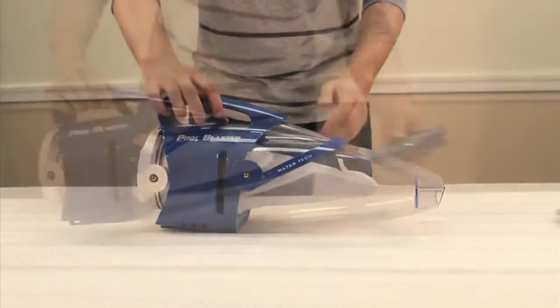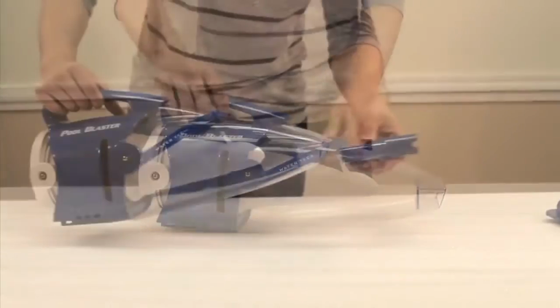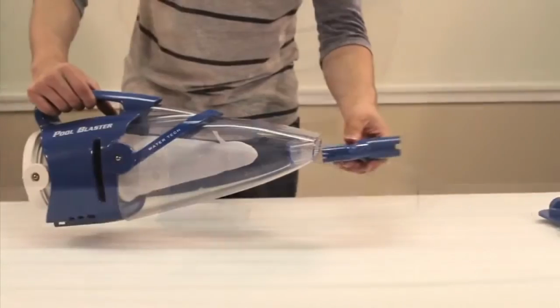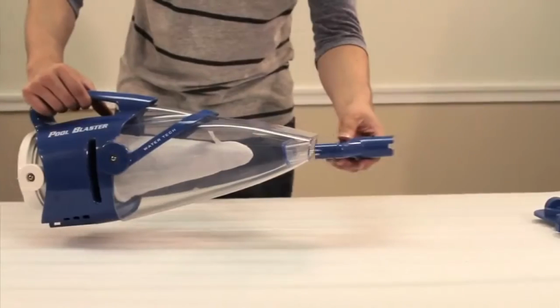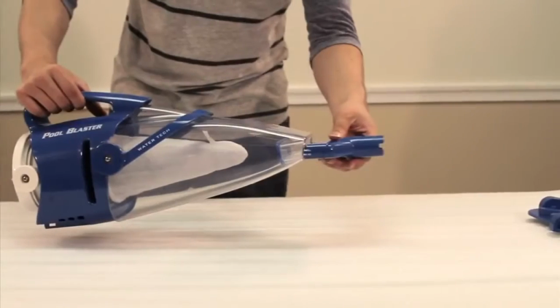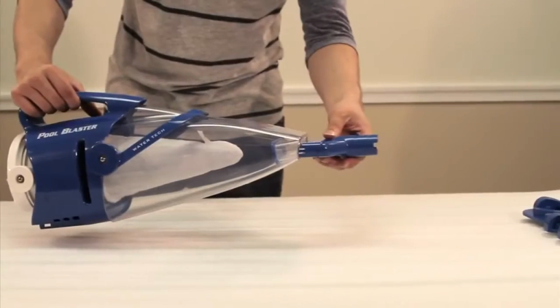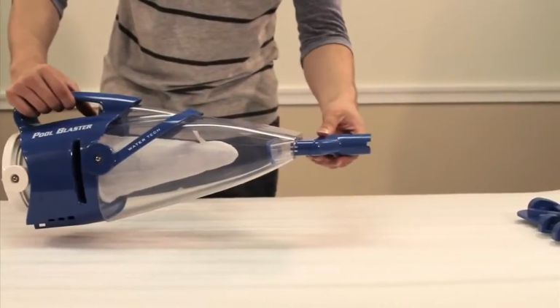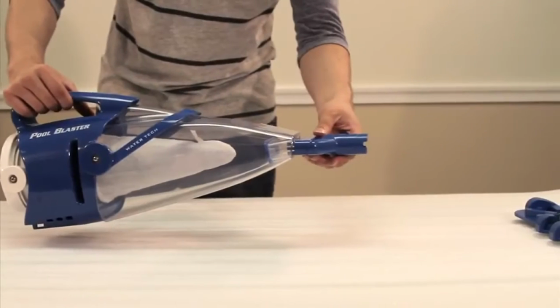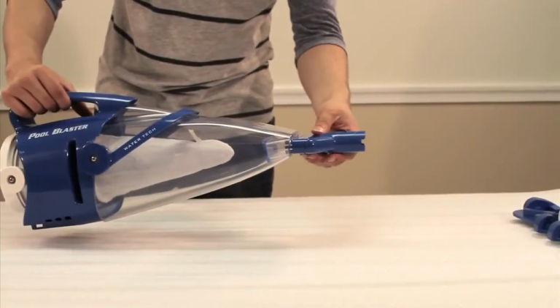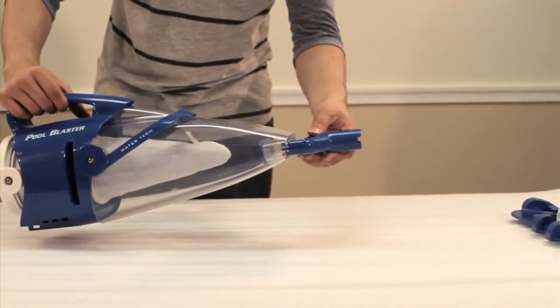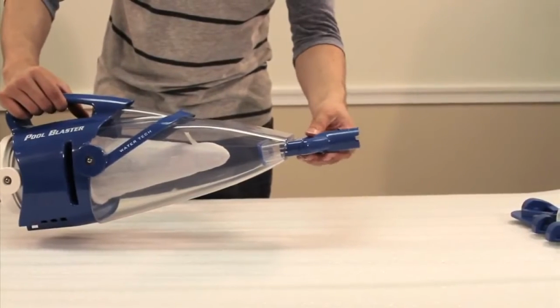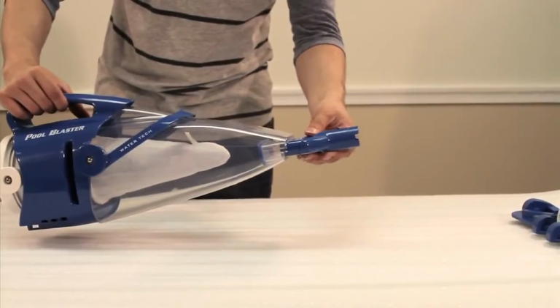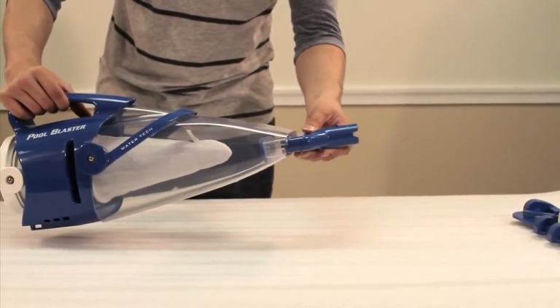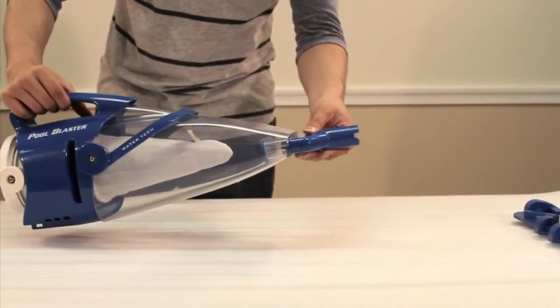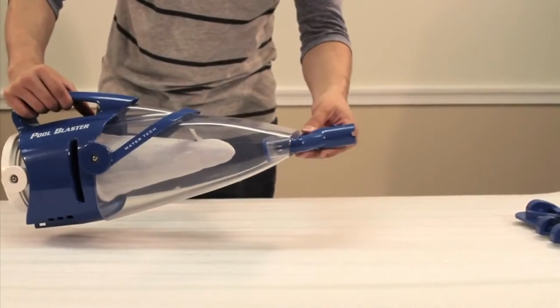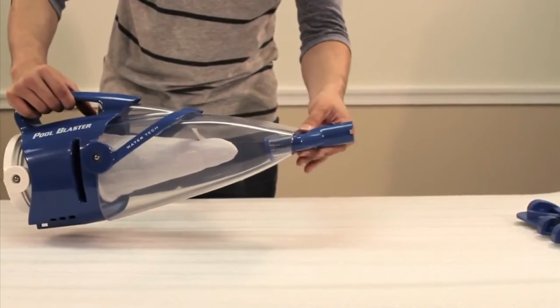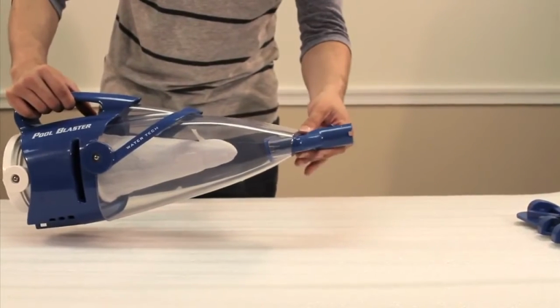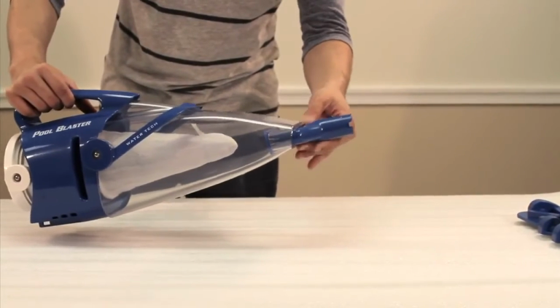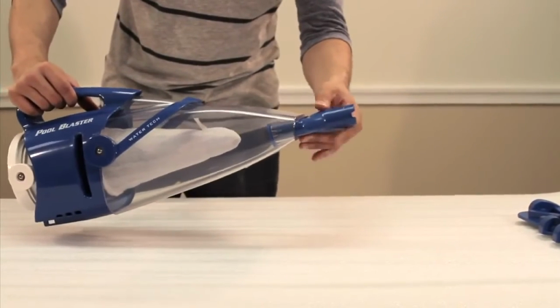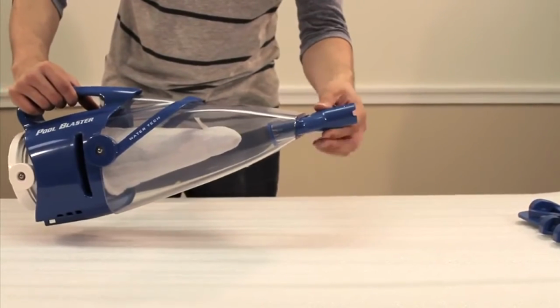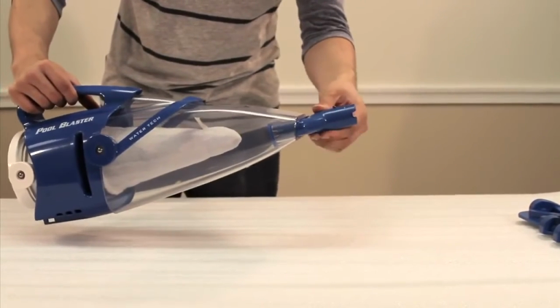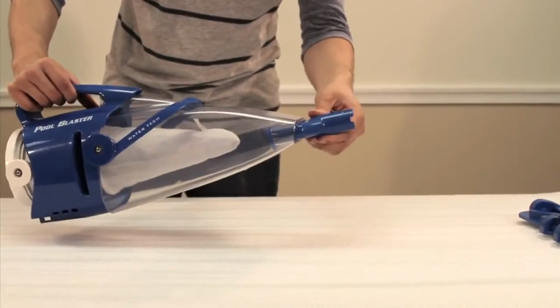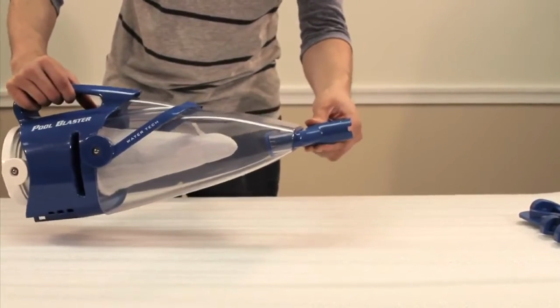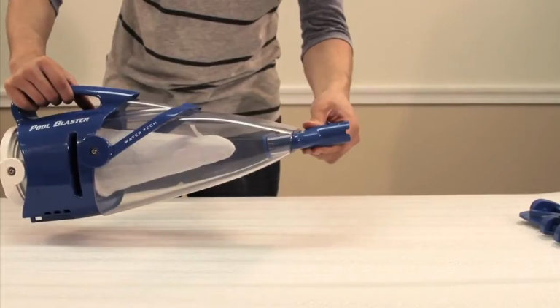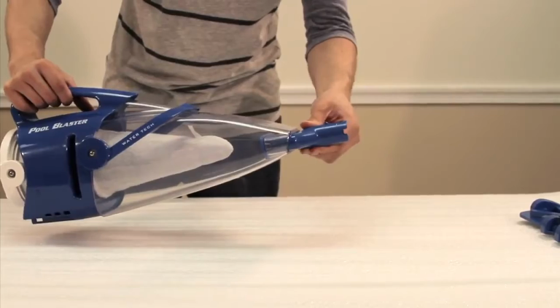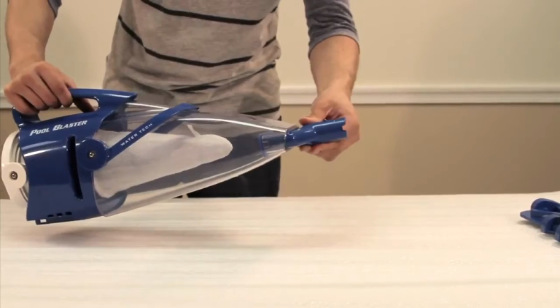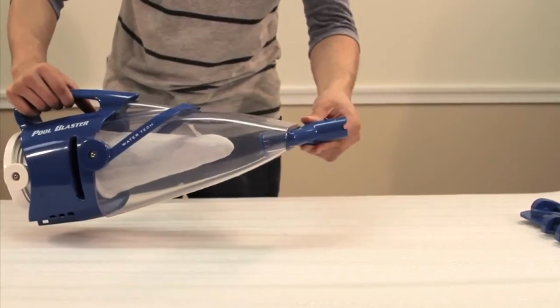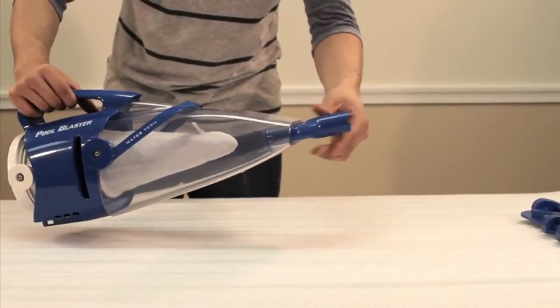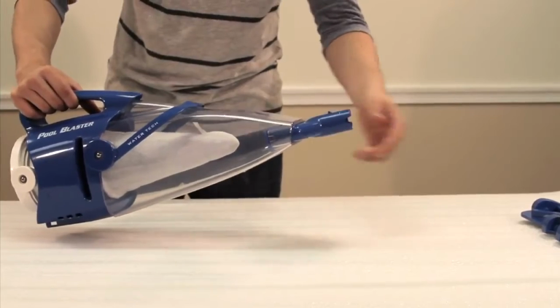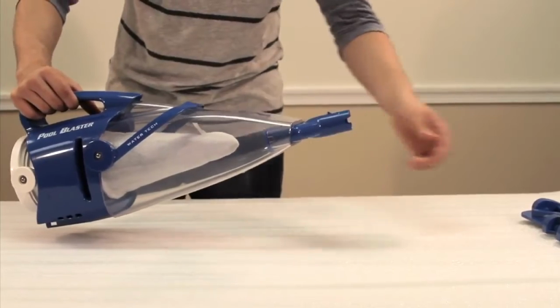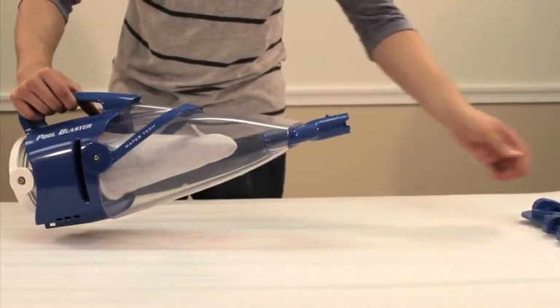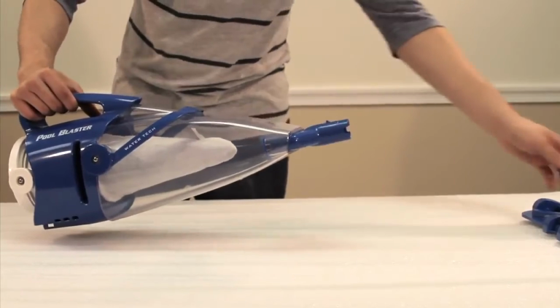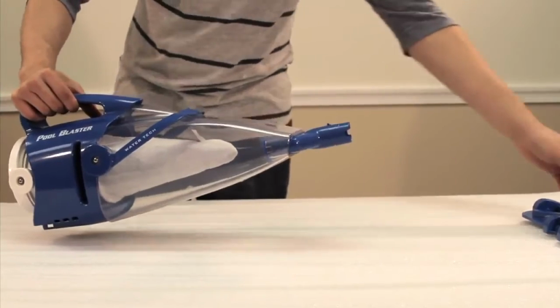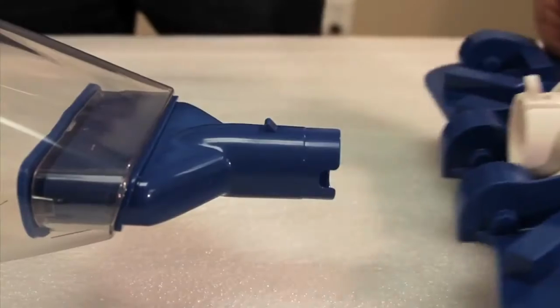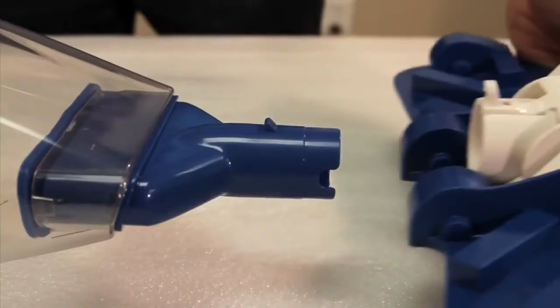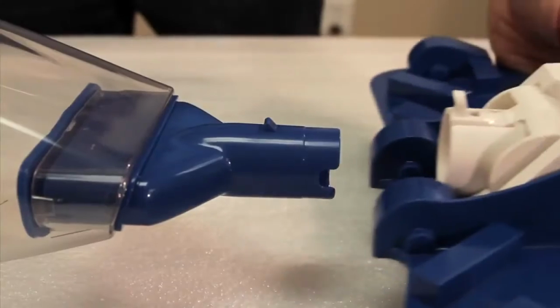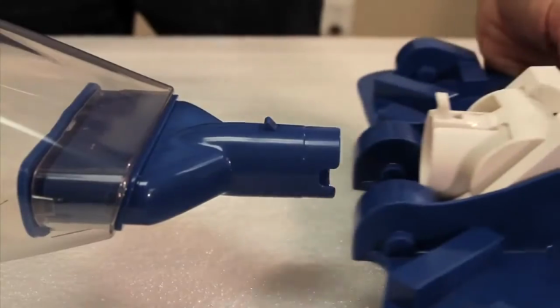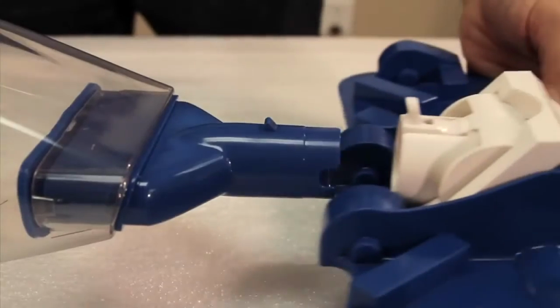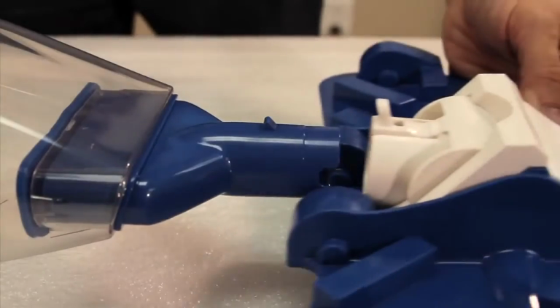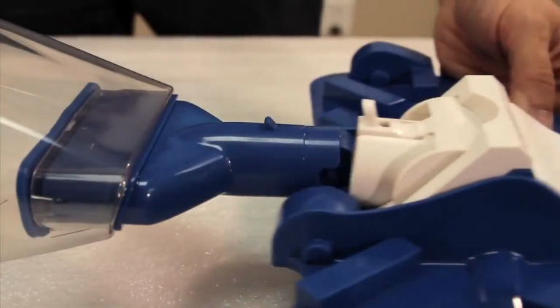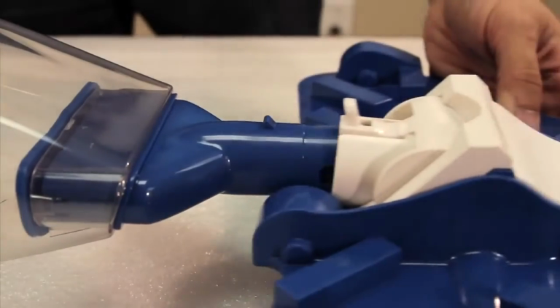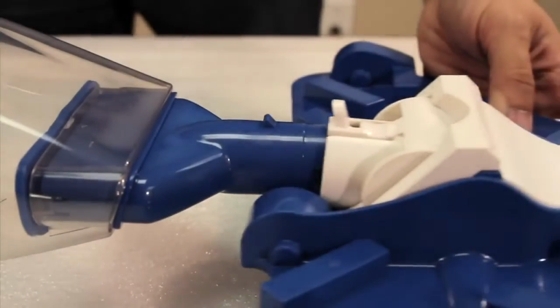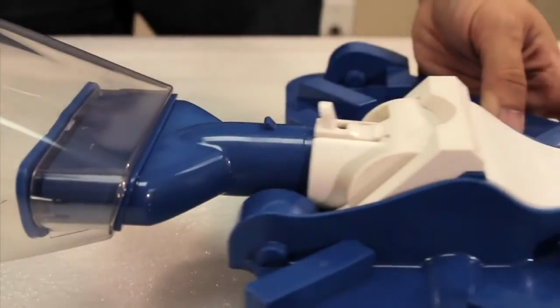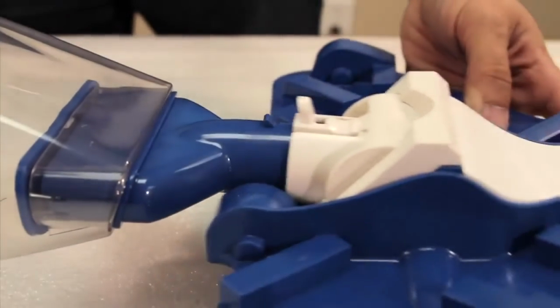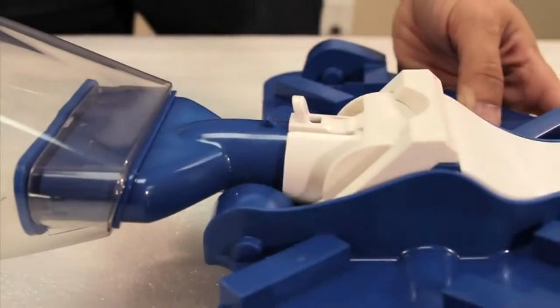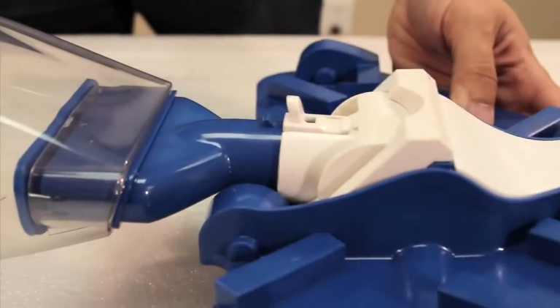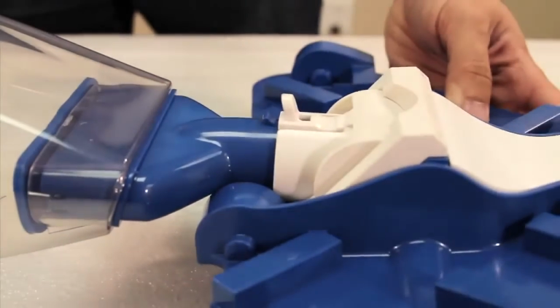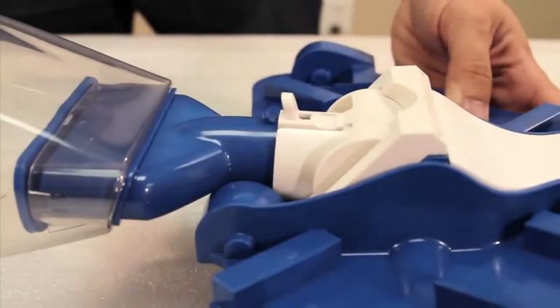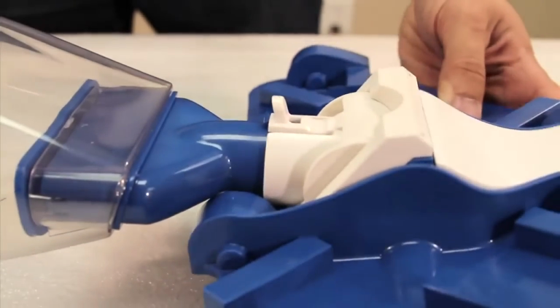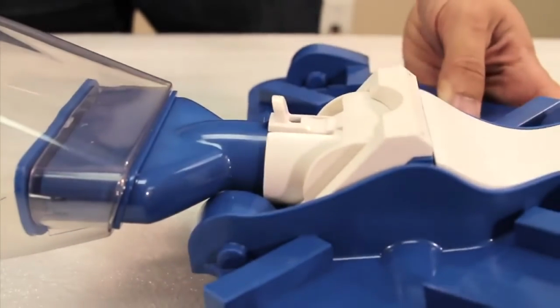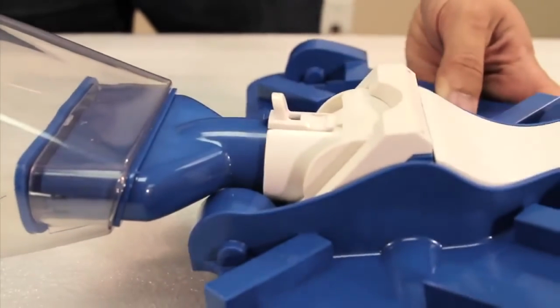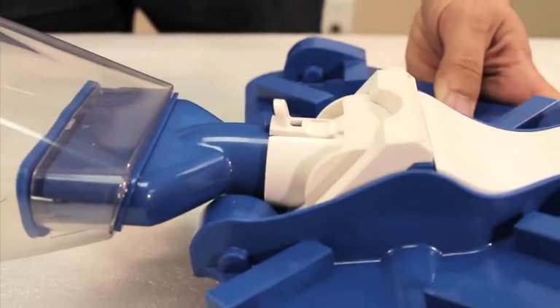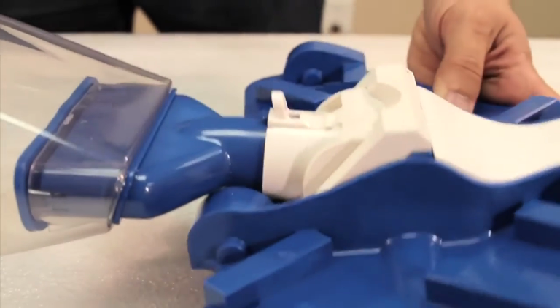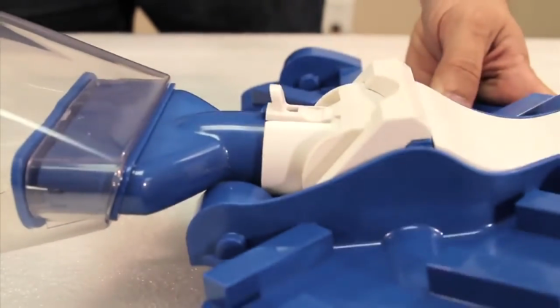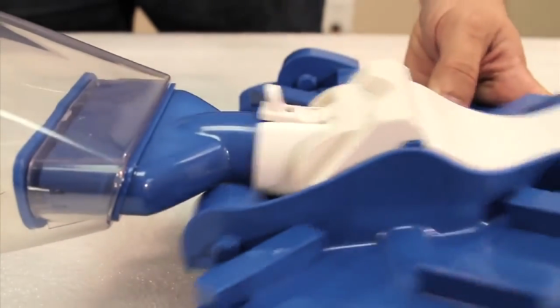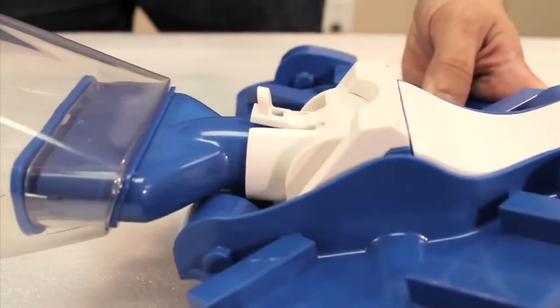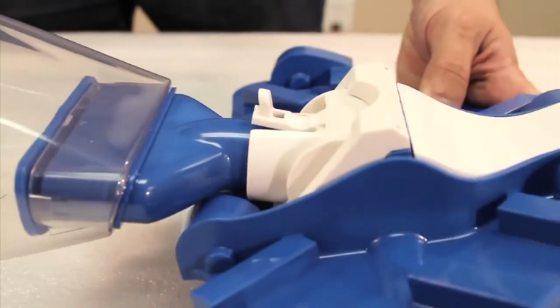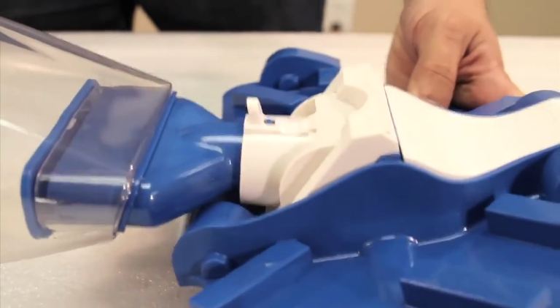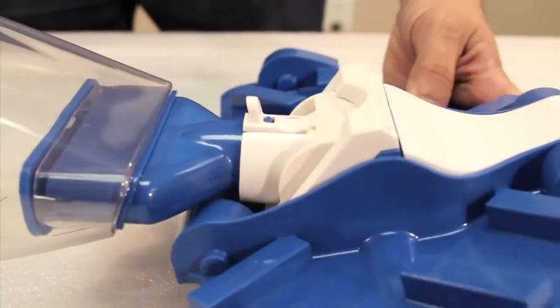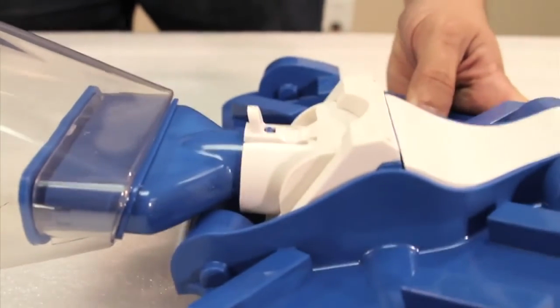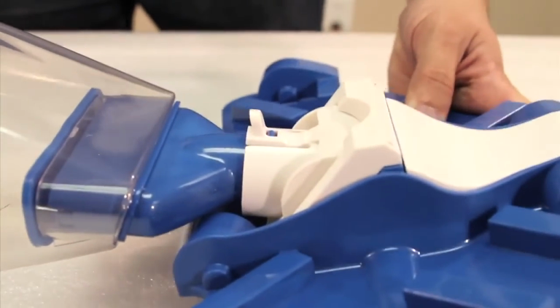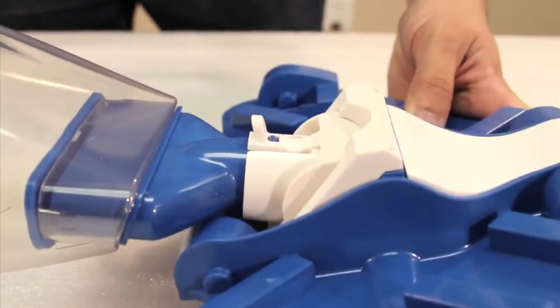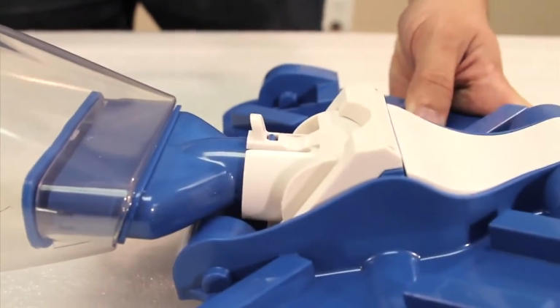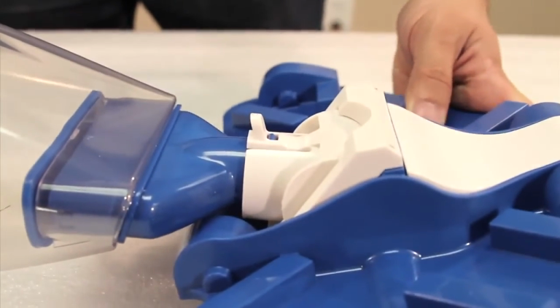Next, snap the nose cone into the debris chamber. Then snap the vacuum head onto the nose cone, as shown.